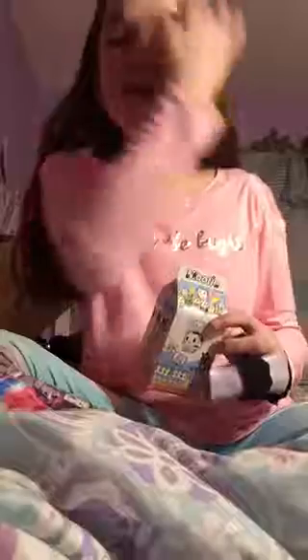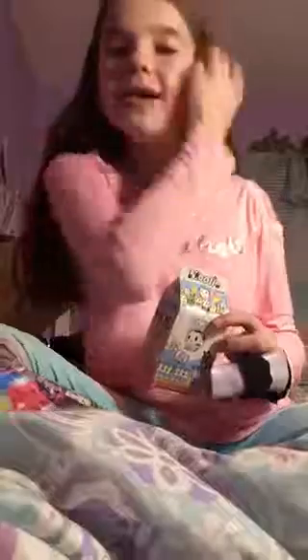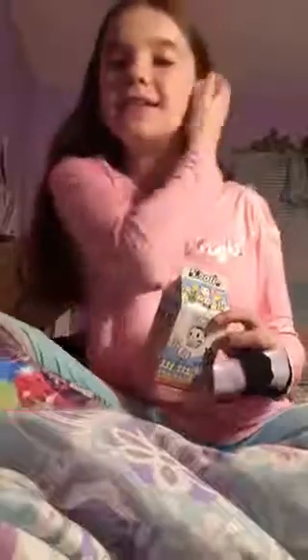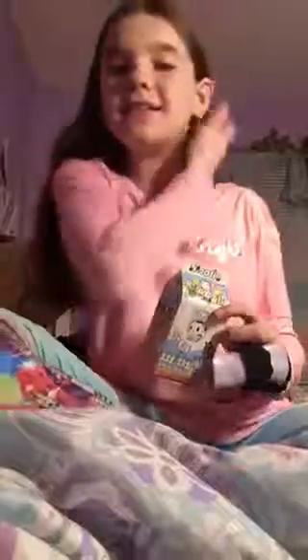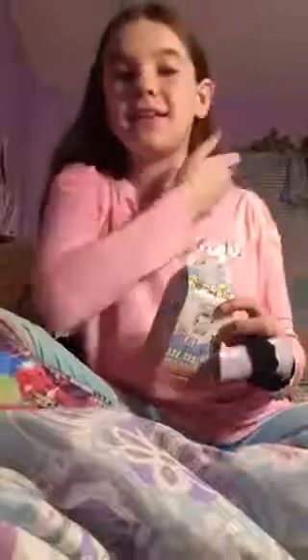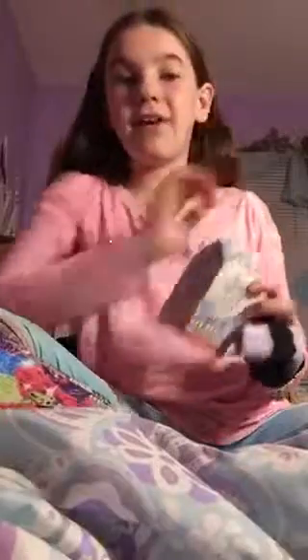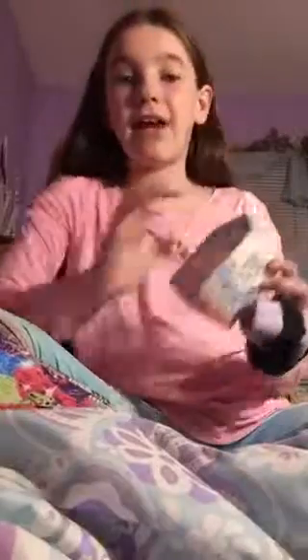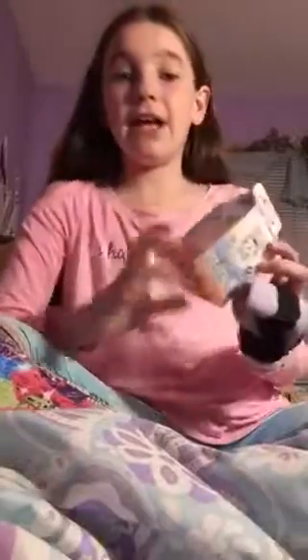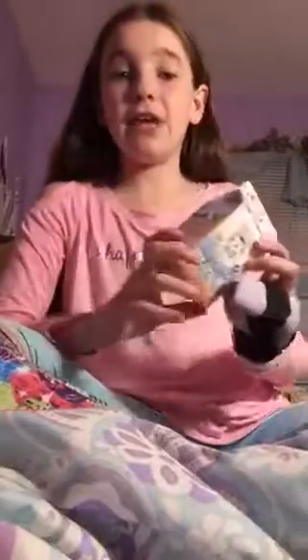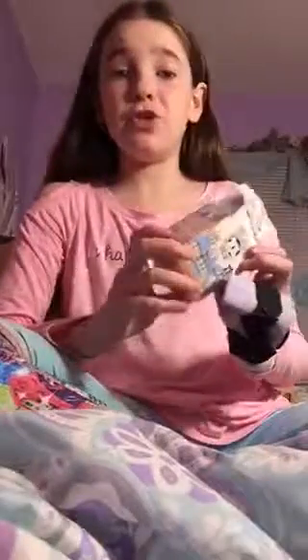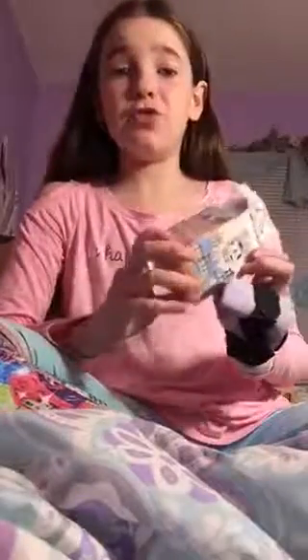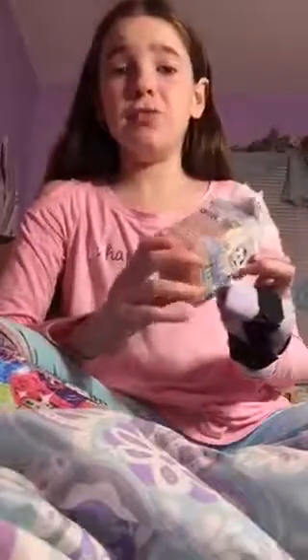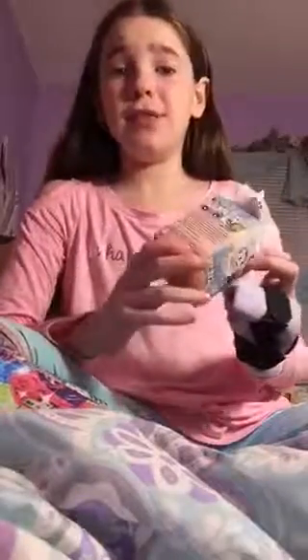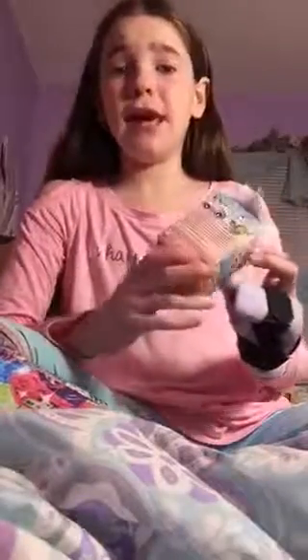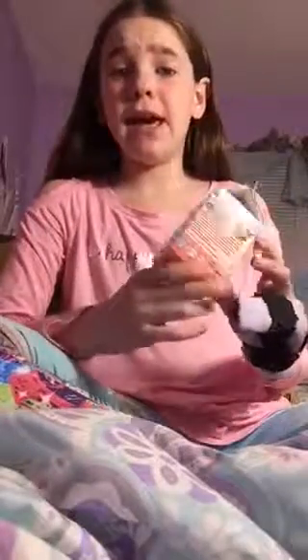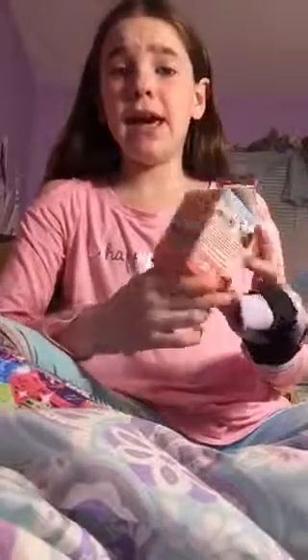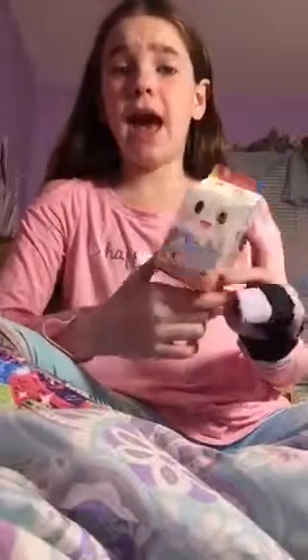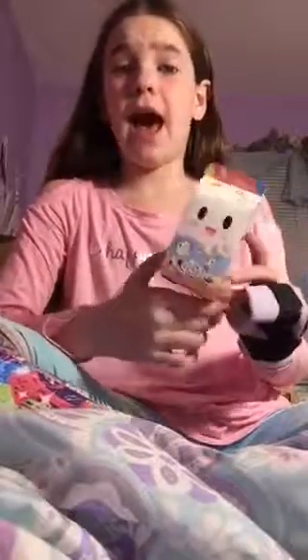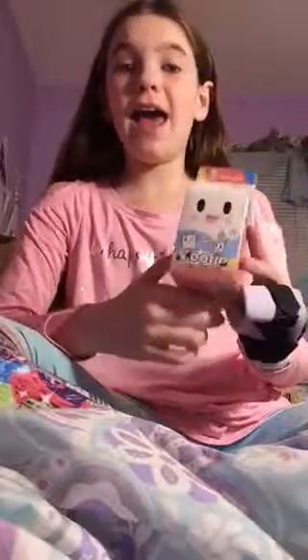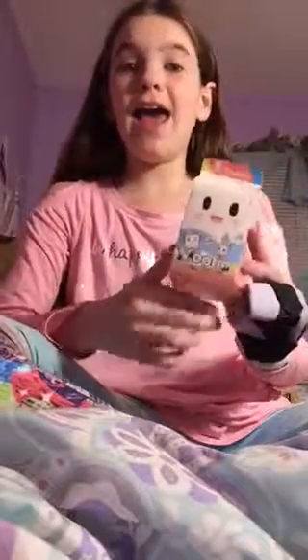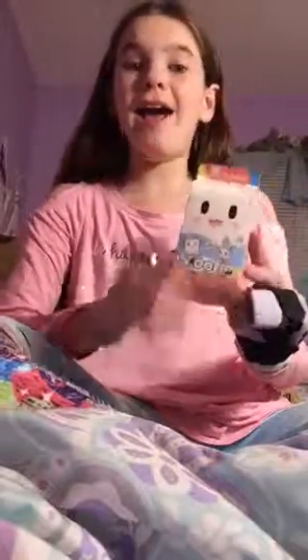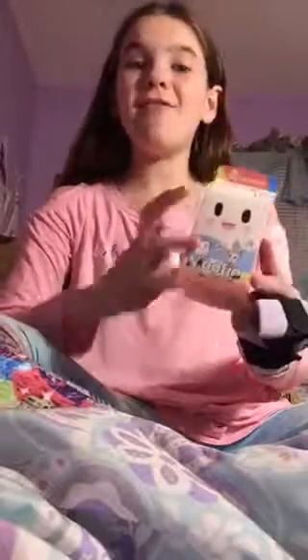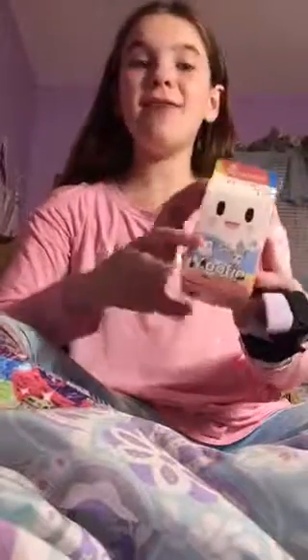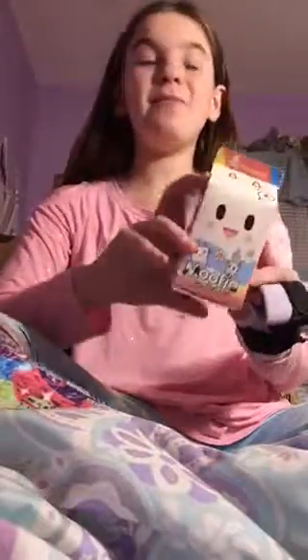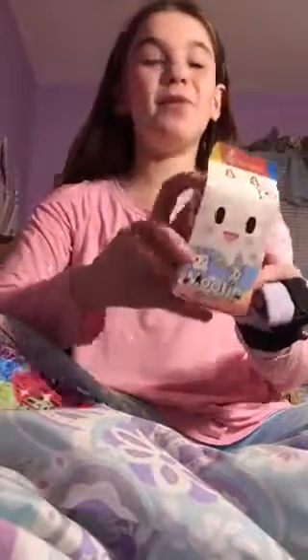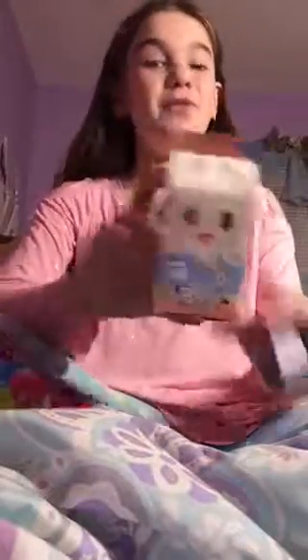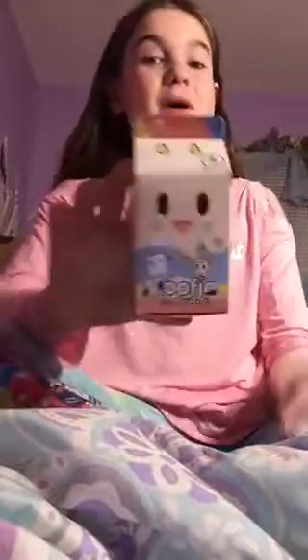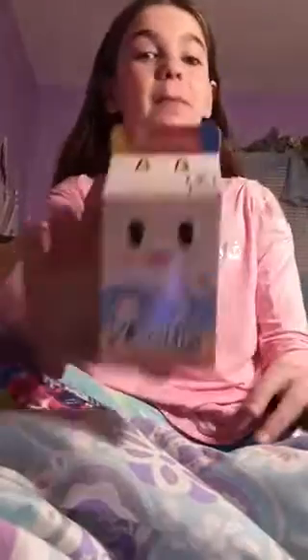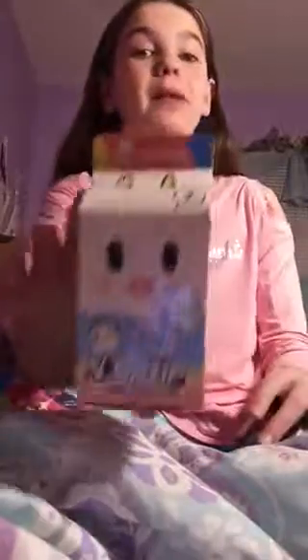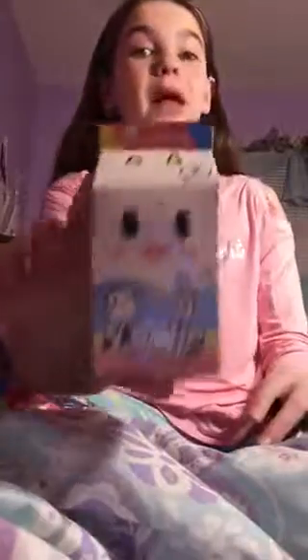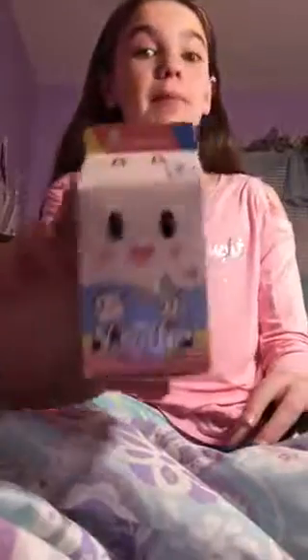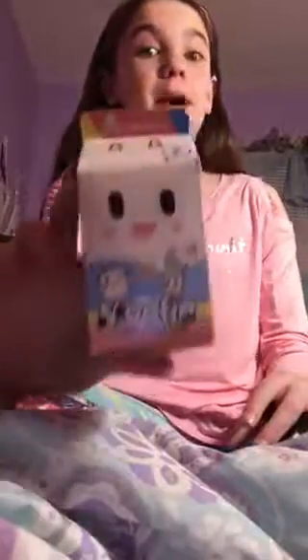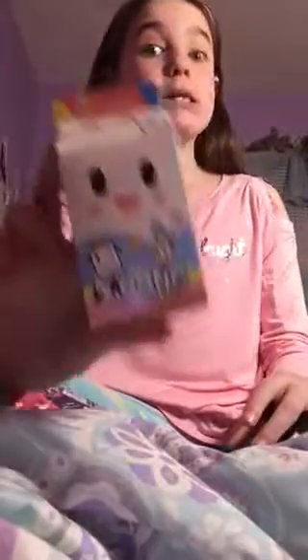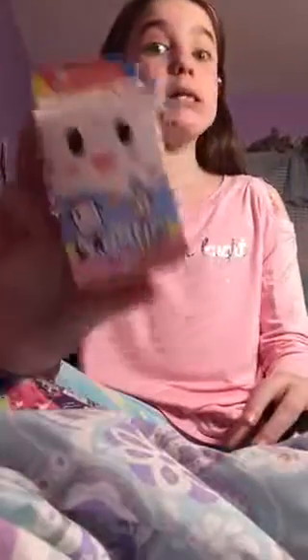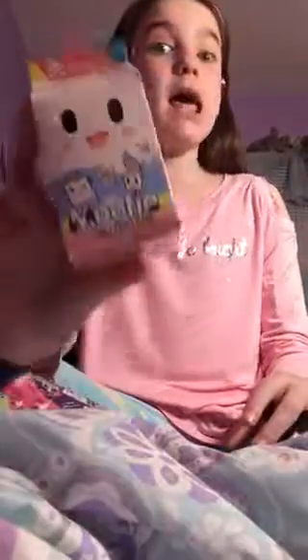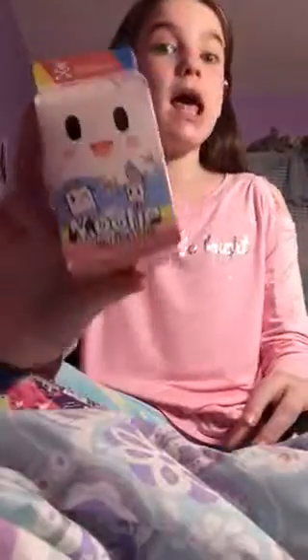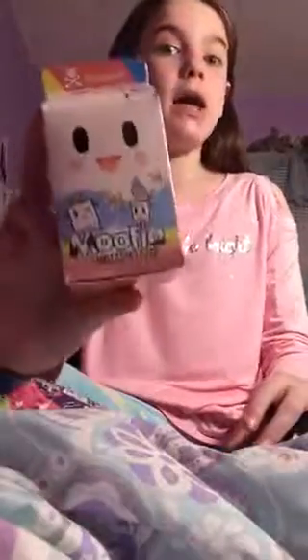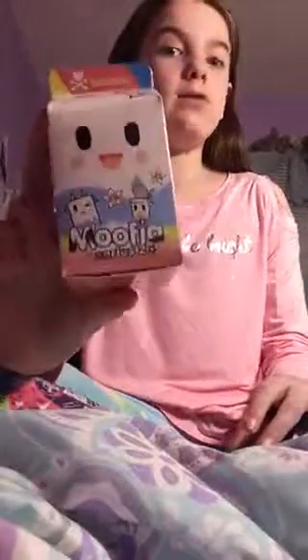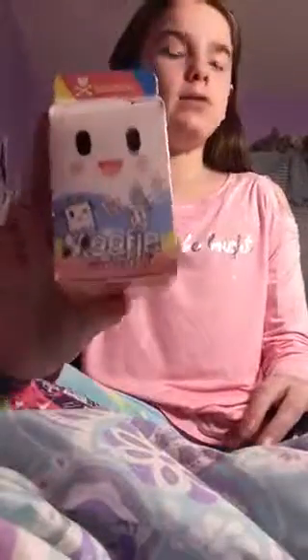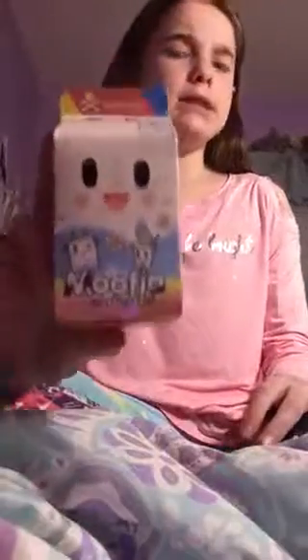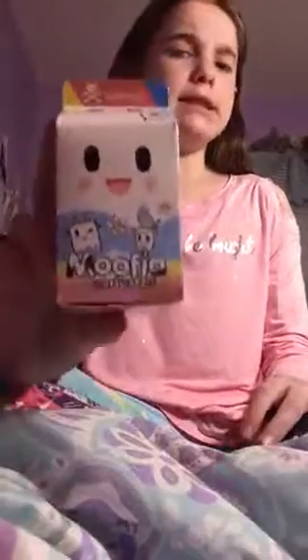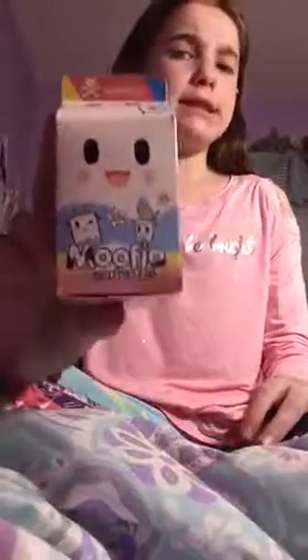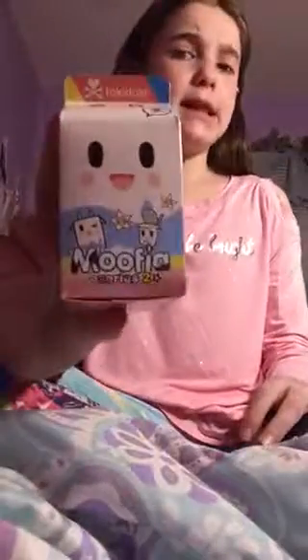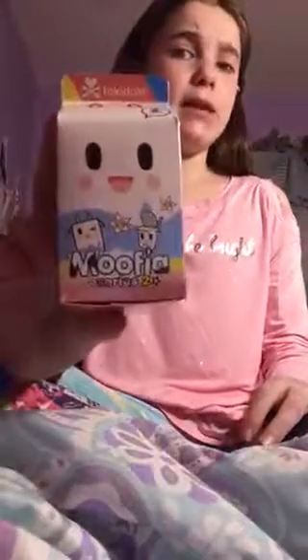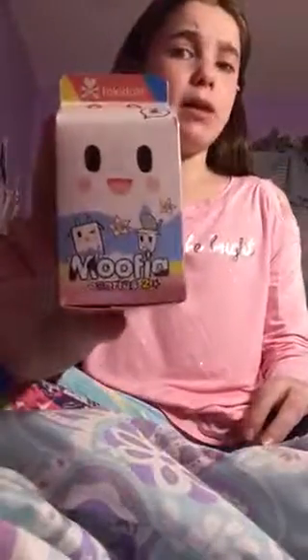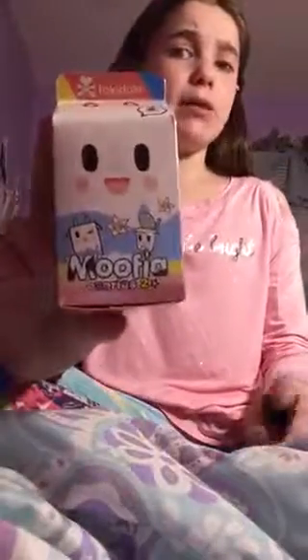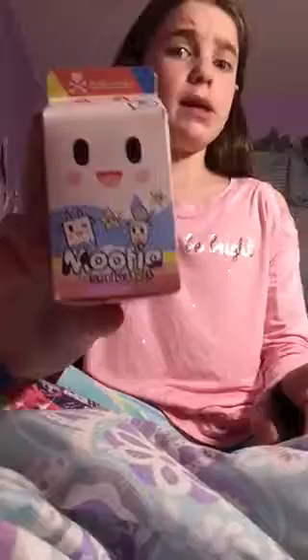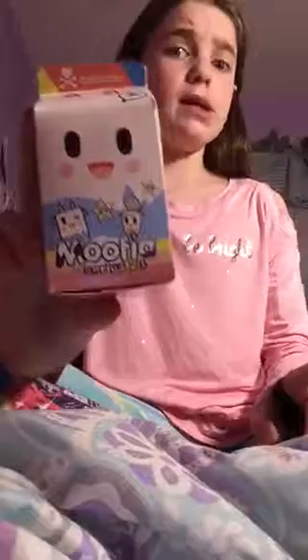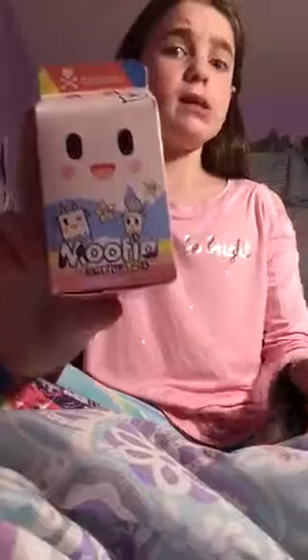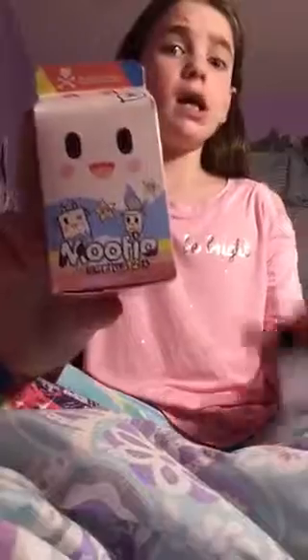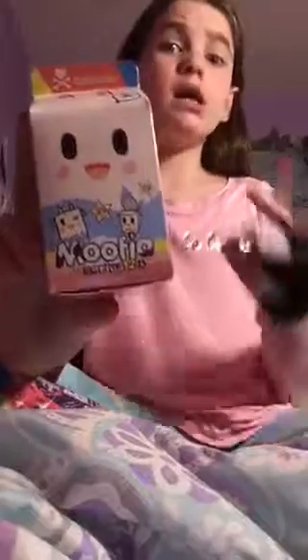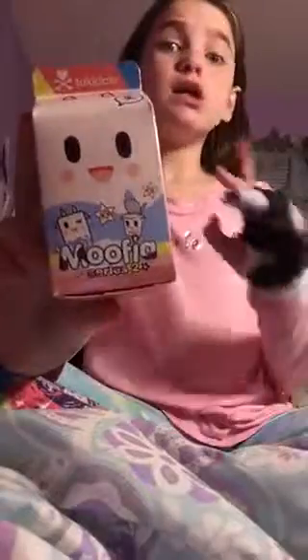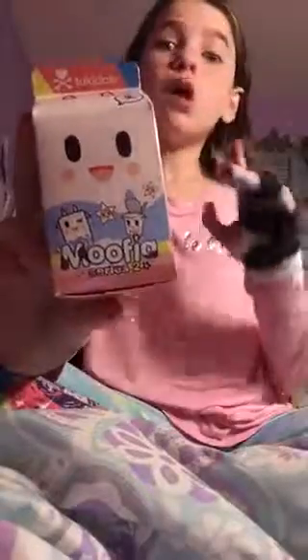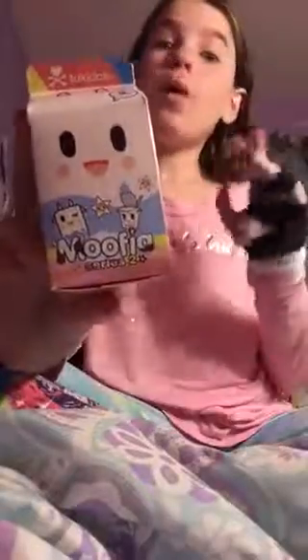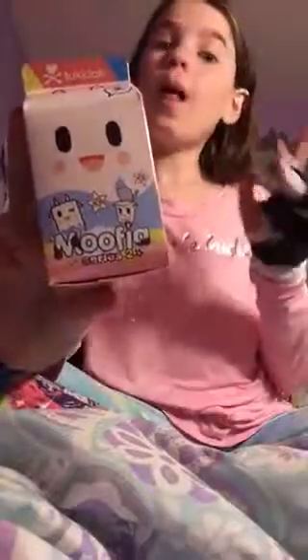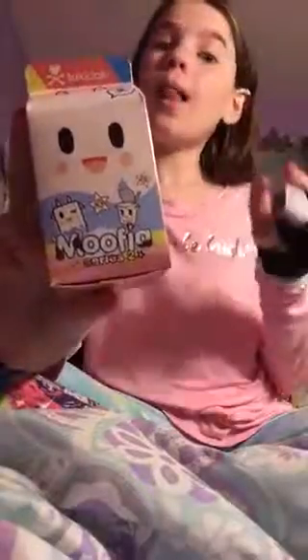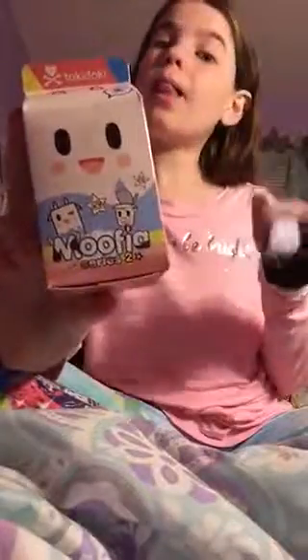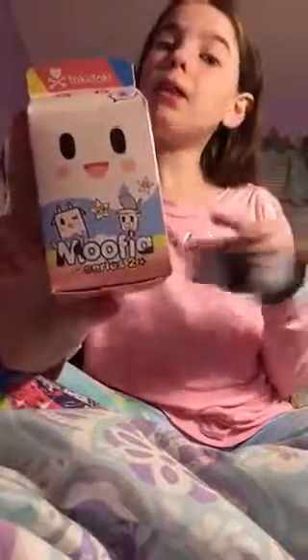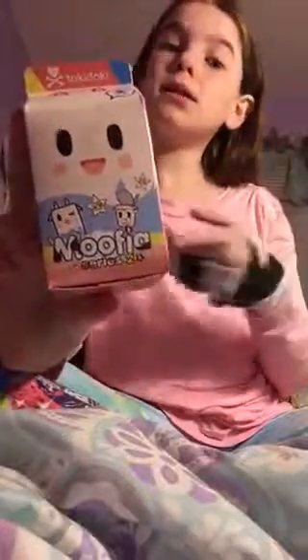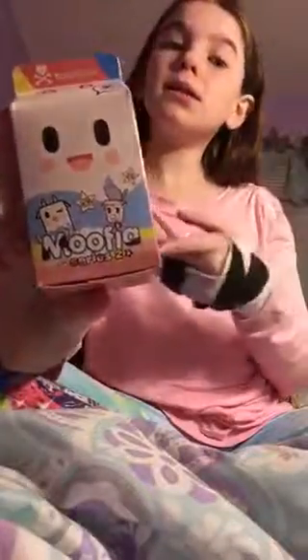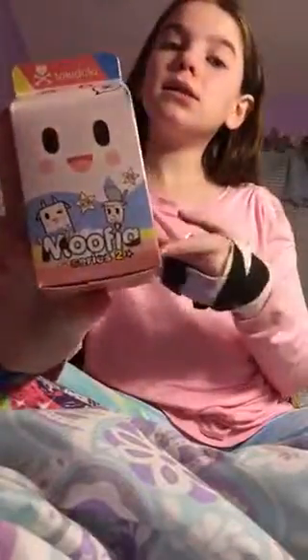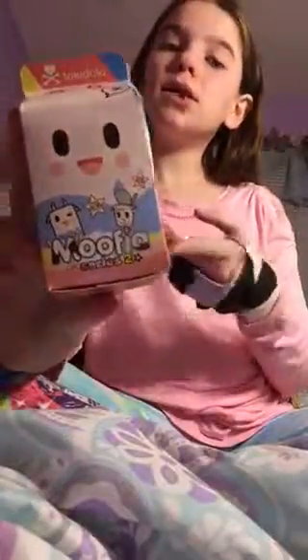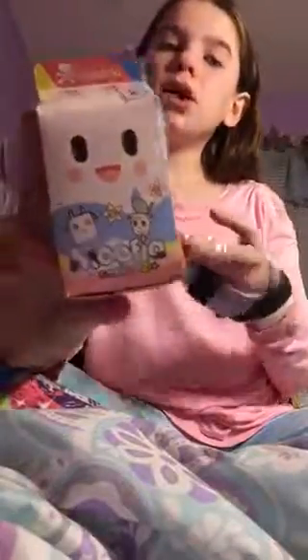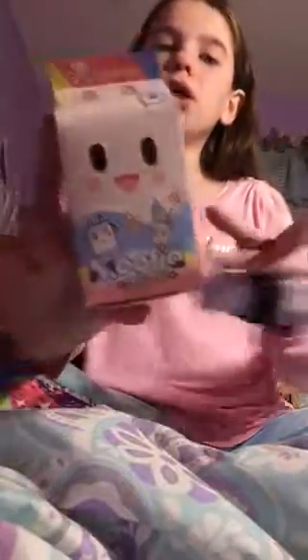Hey guys, it's Sabah, and today I have a Mufia blind box. I'm really excited about this, so let's get started.